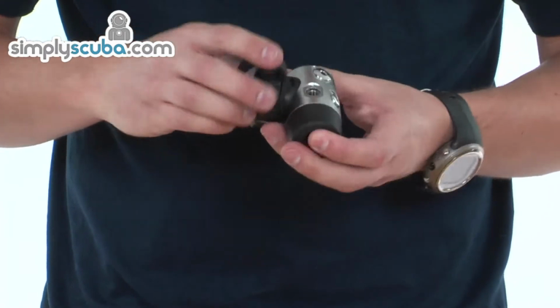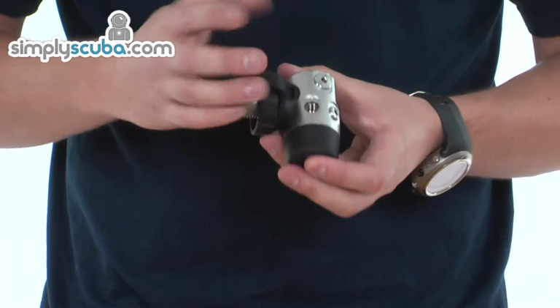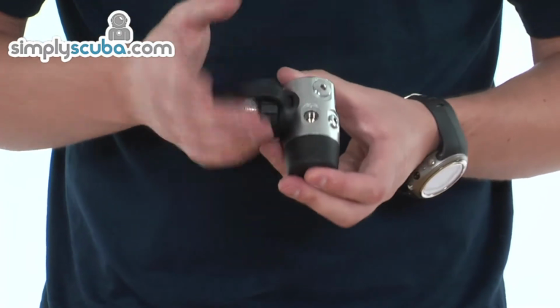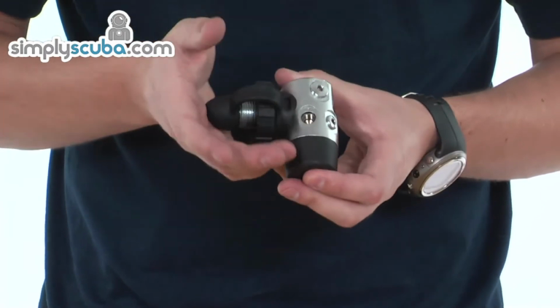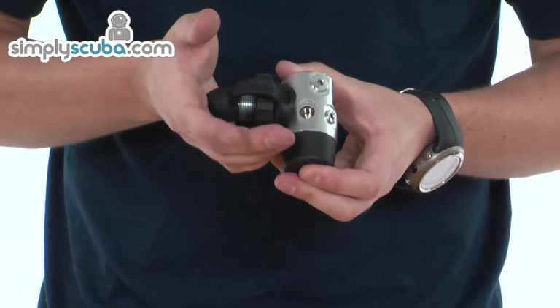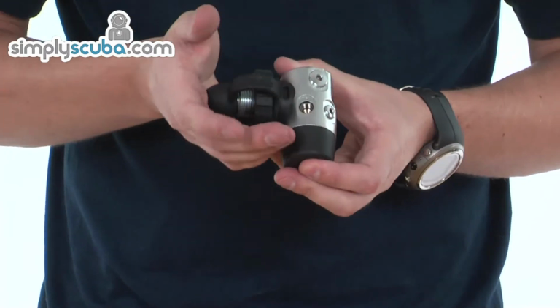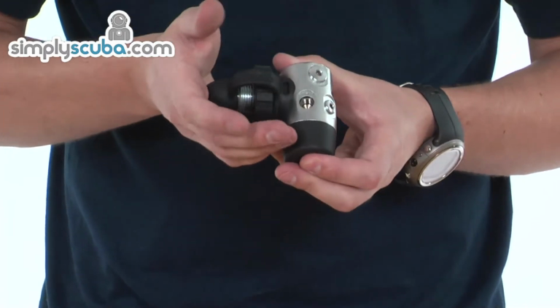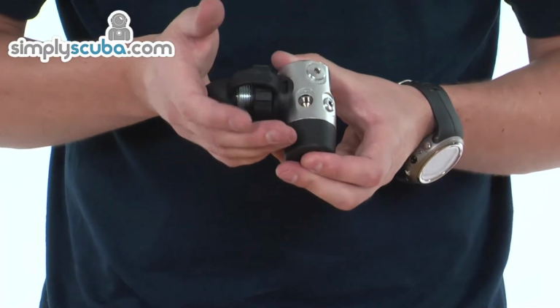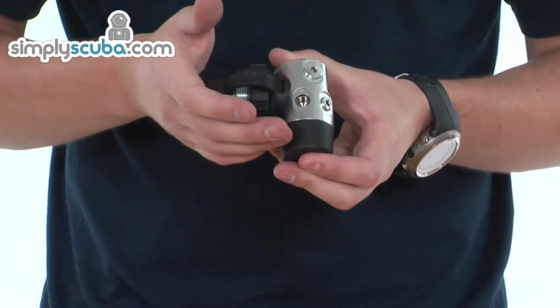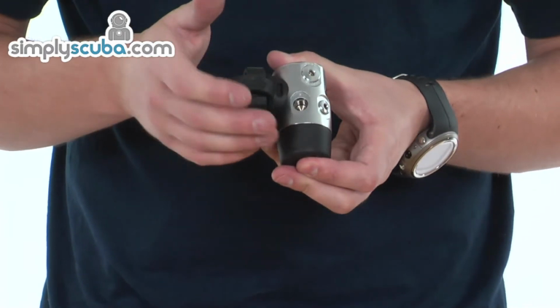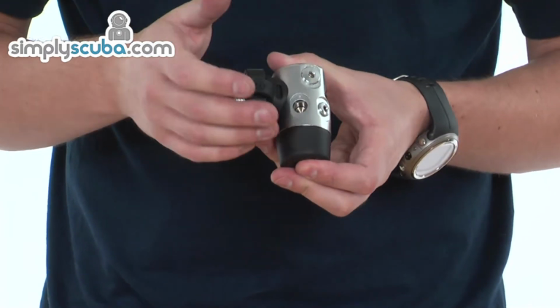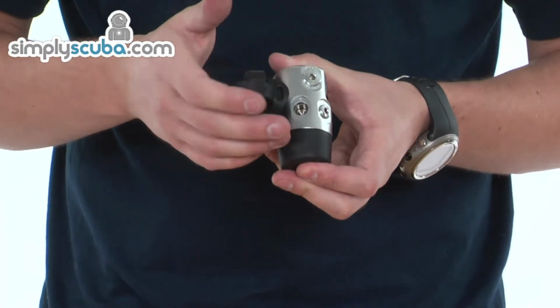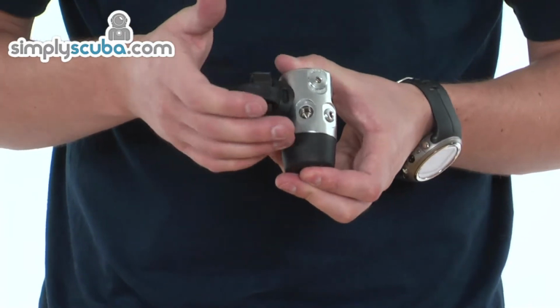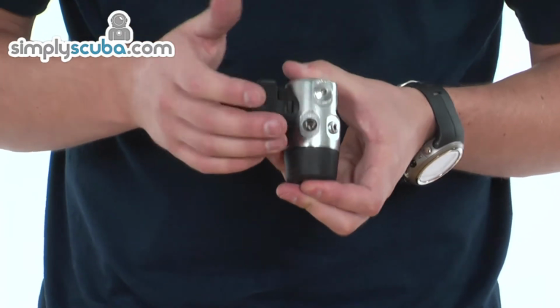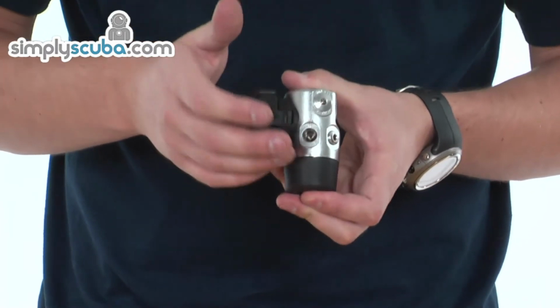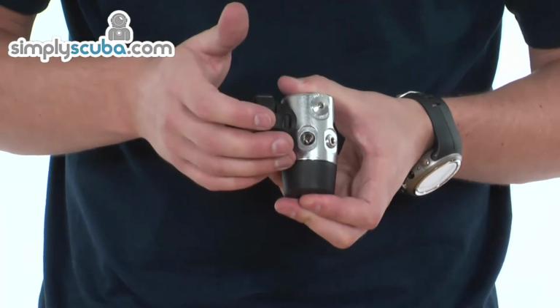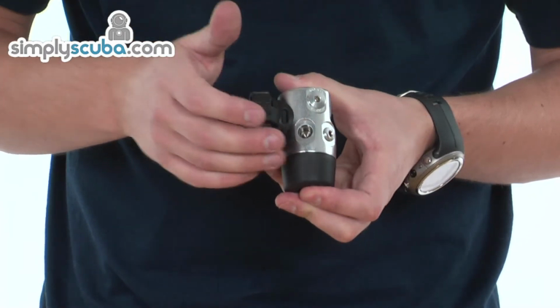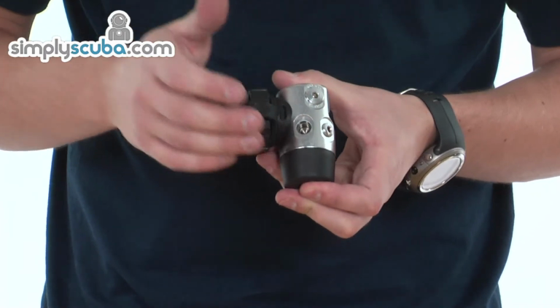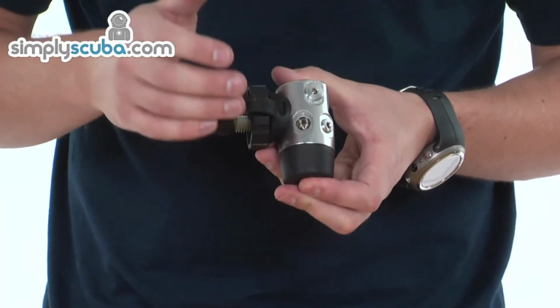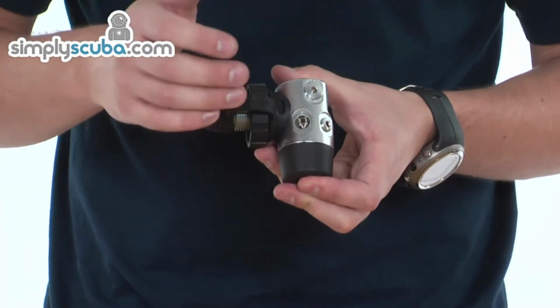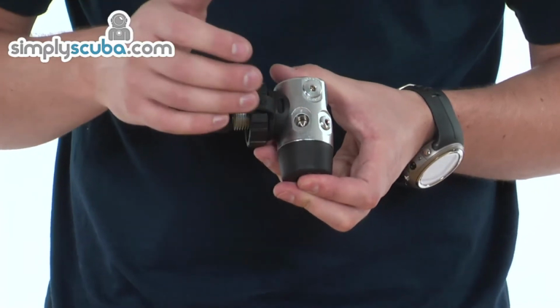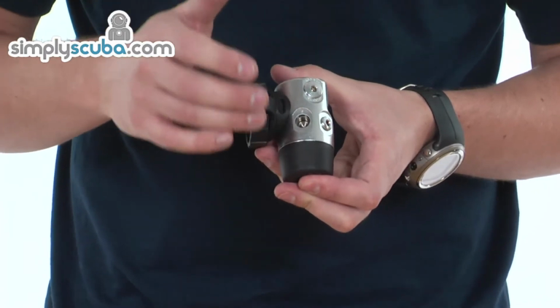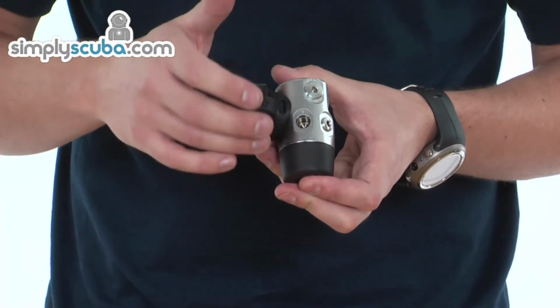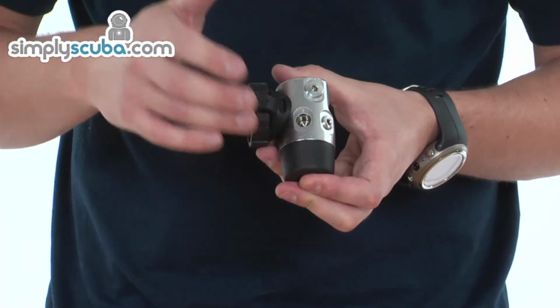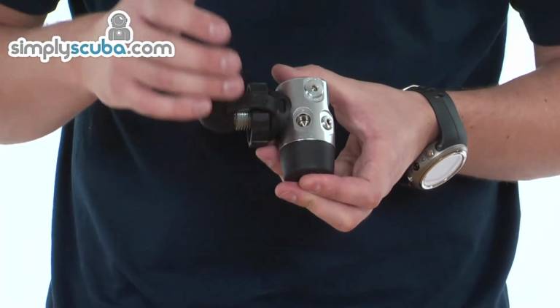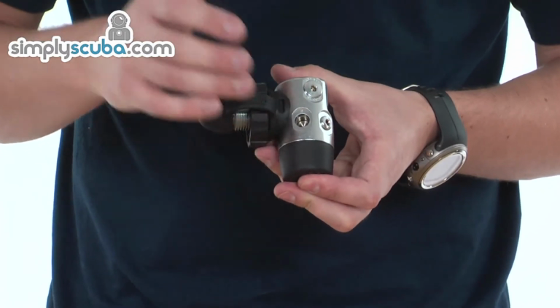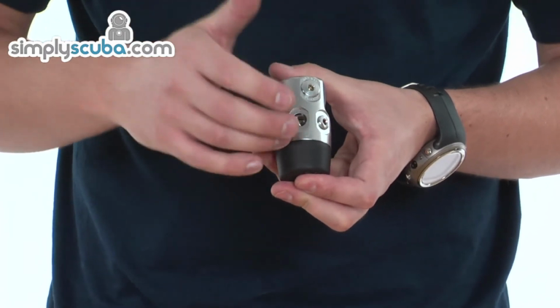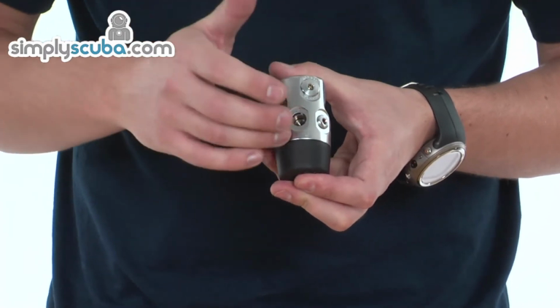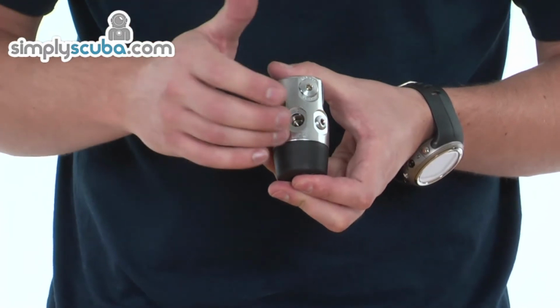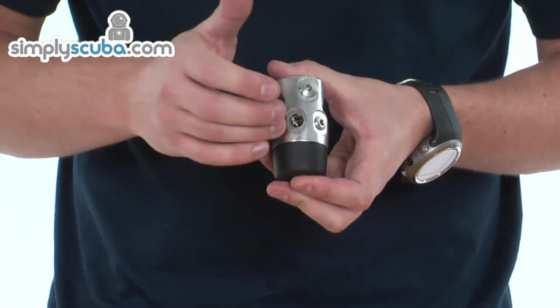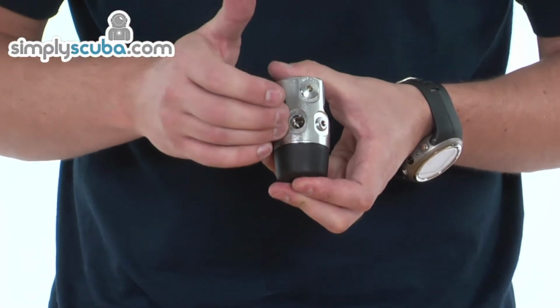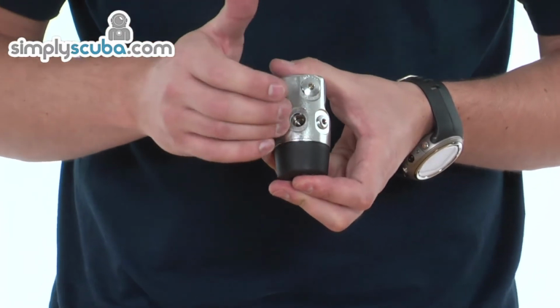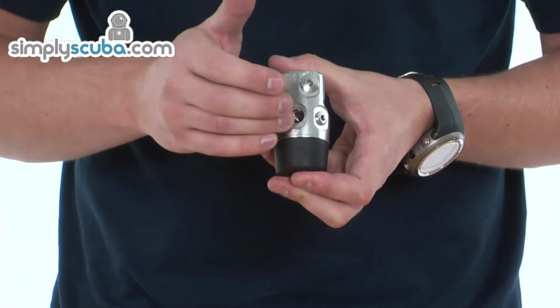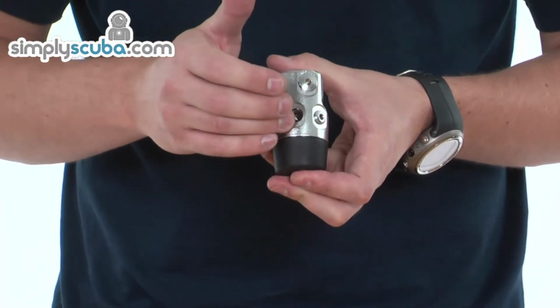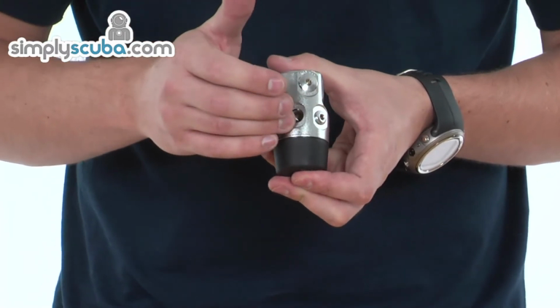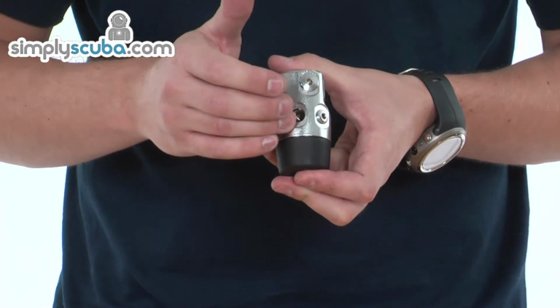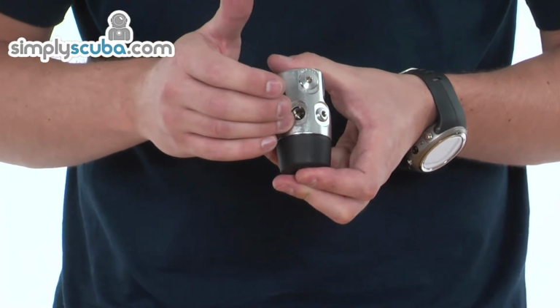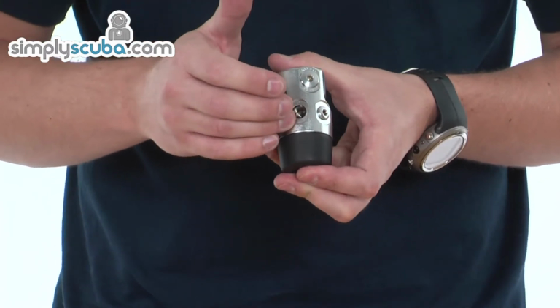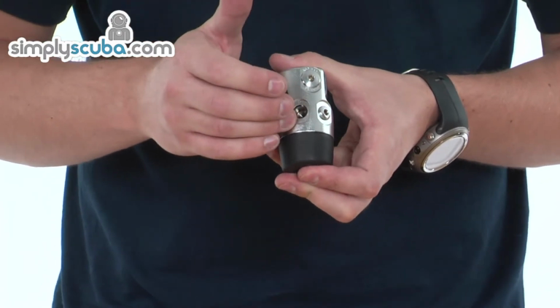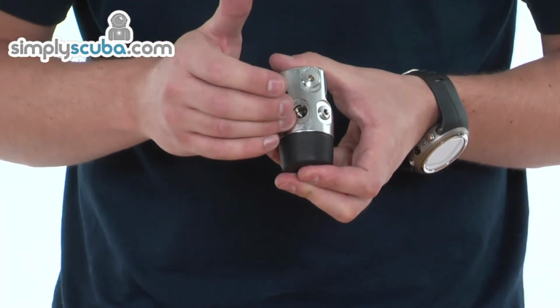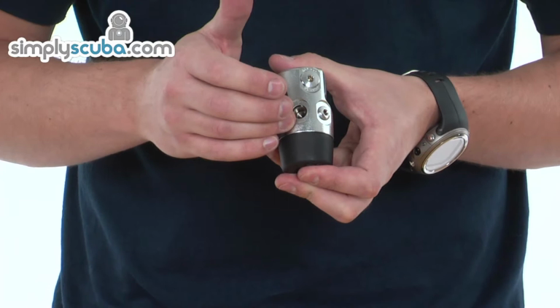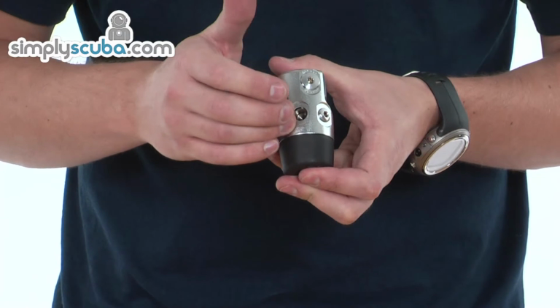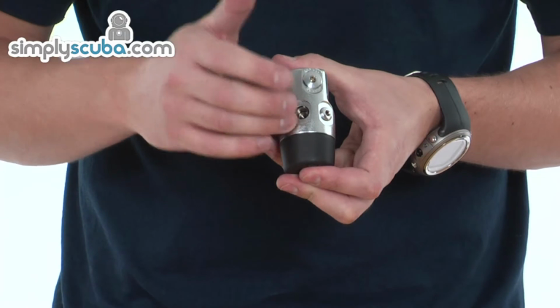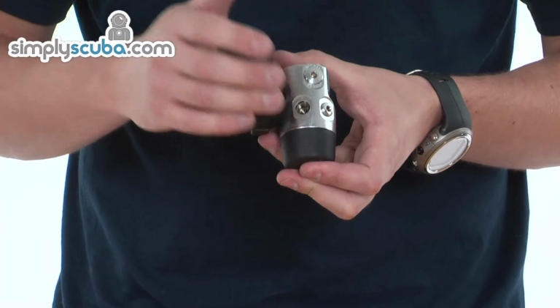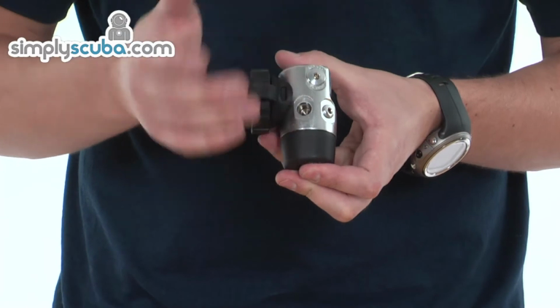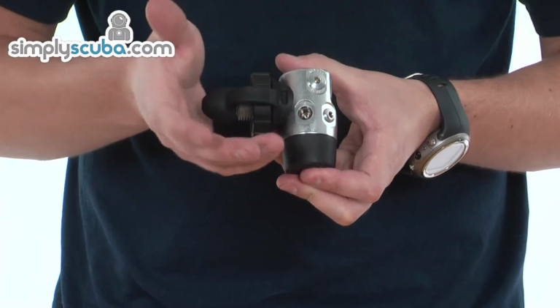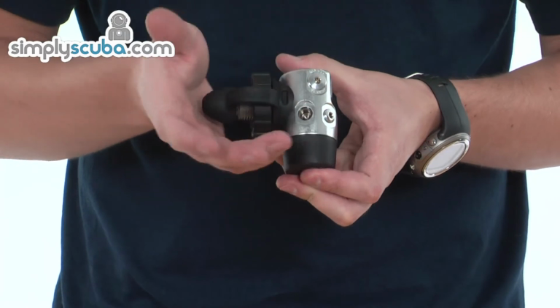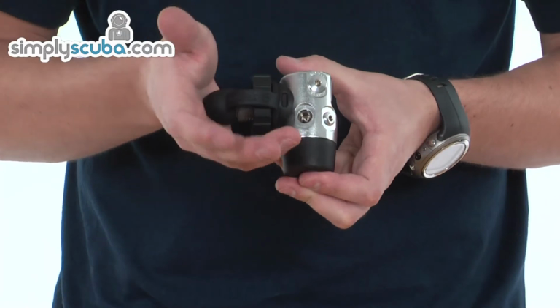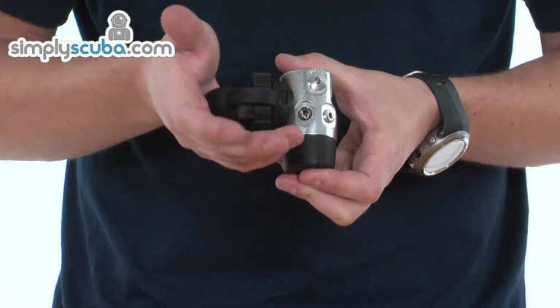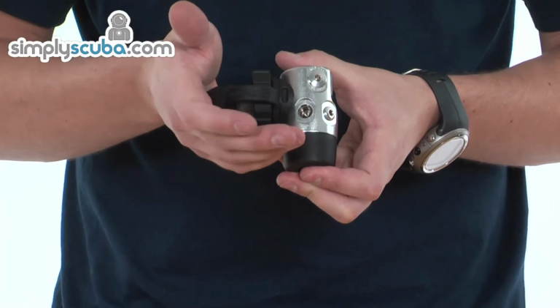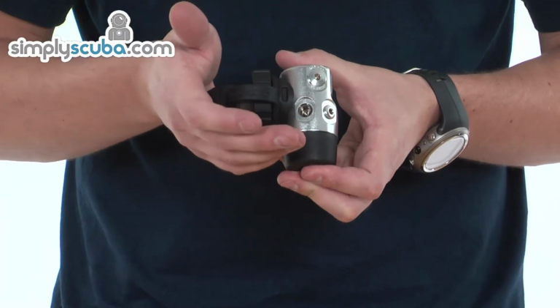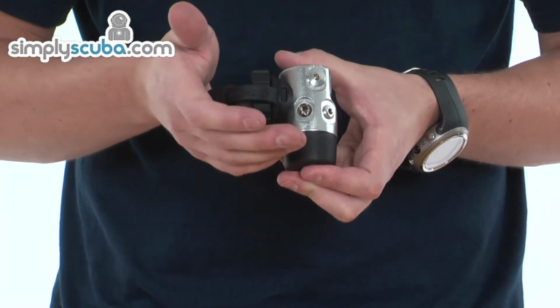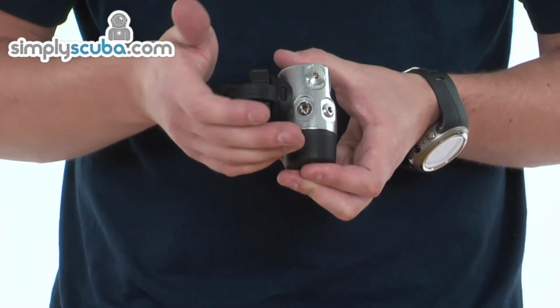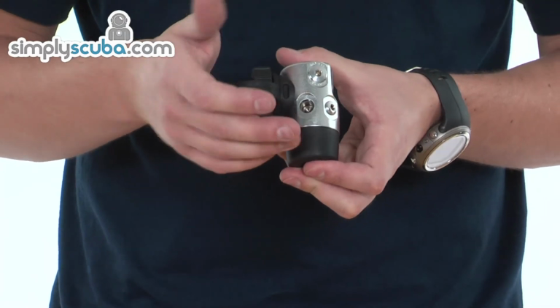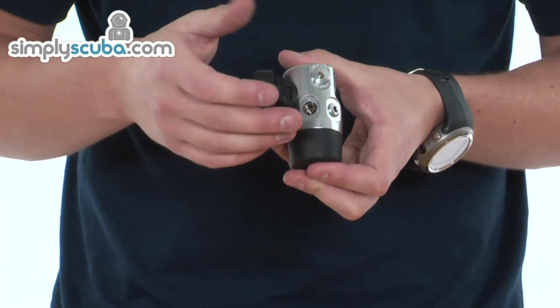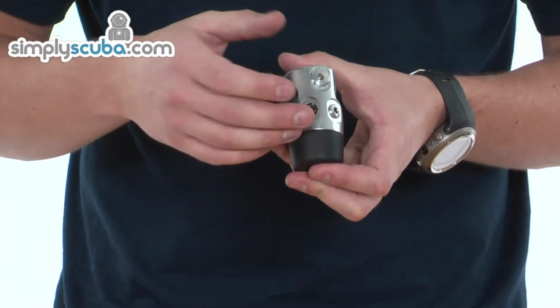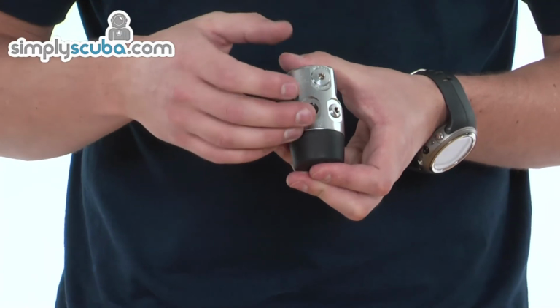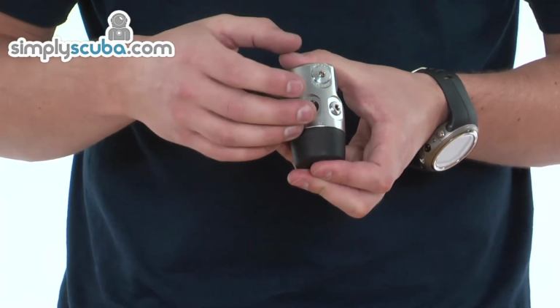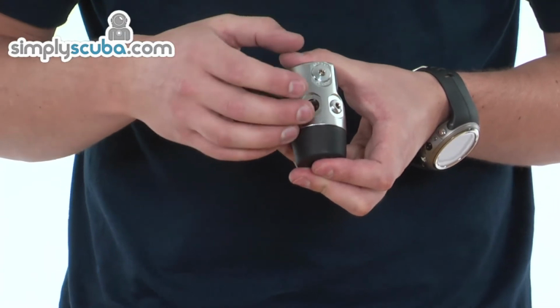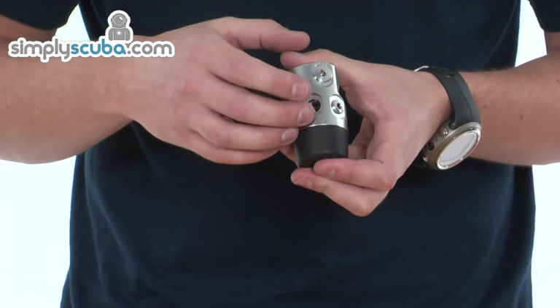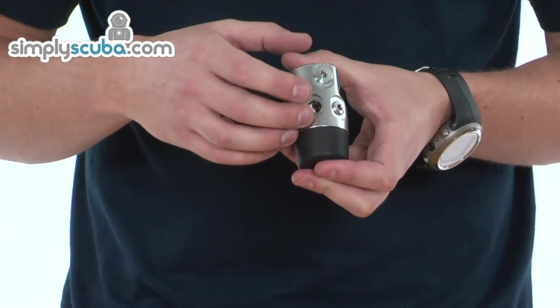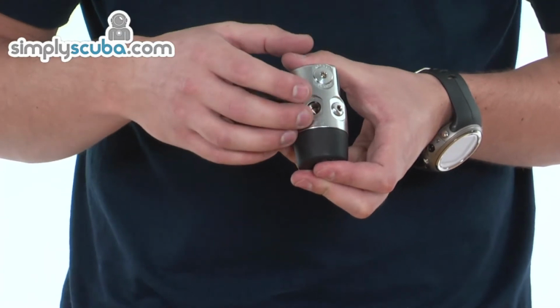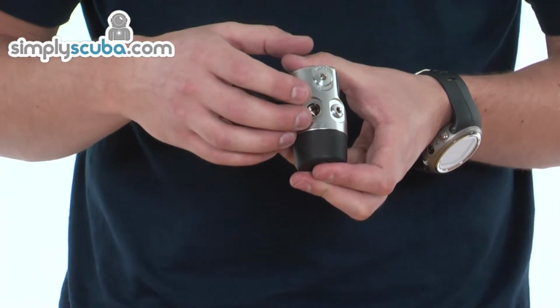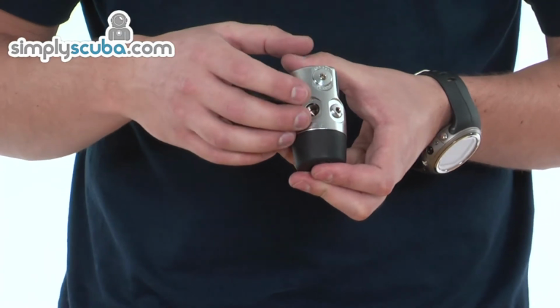On this first stage only component, you don't get one of the blanking plugs because obviously you're going to fit a hose on there anyway.